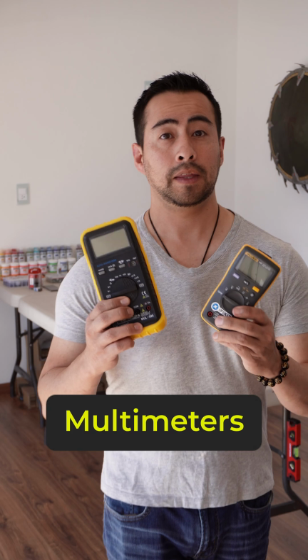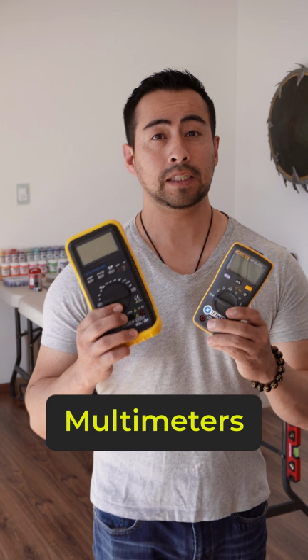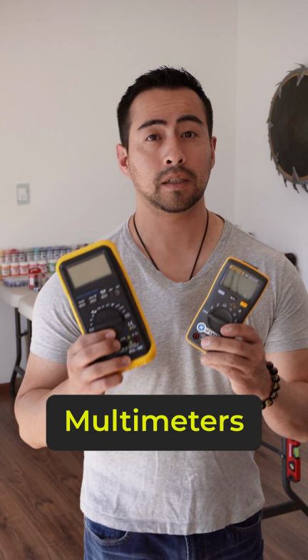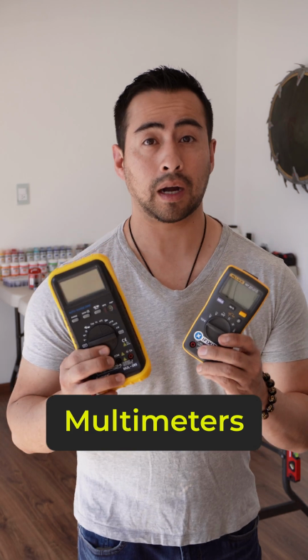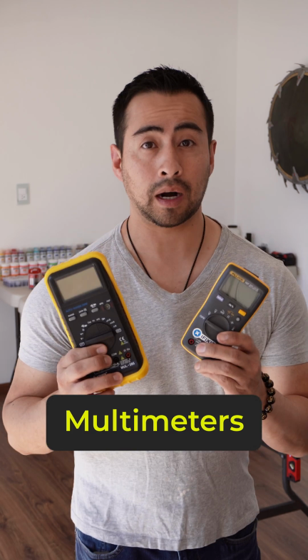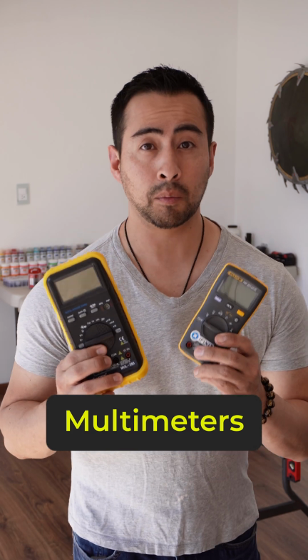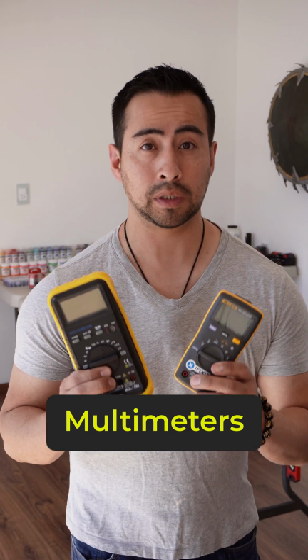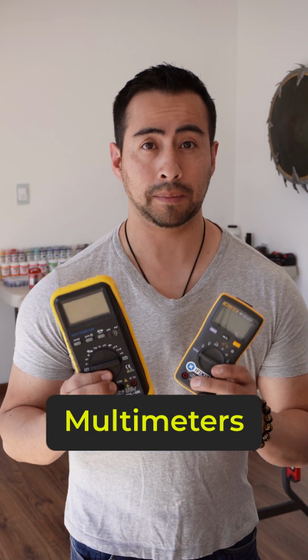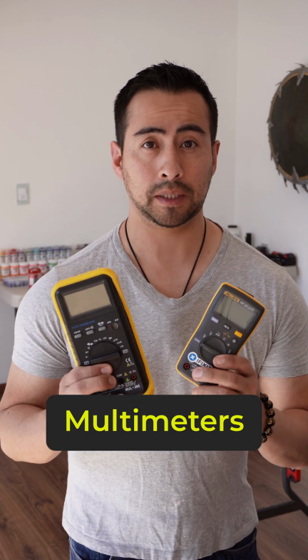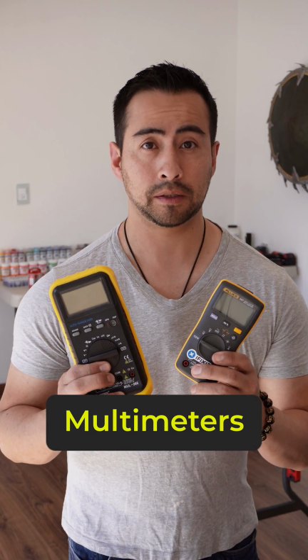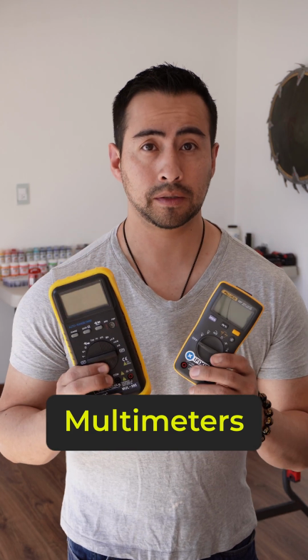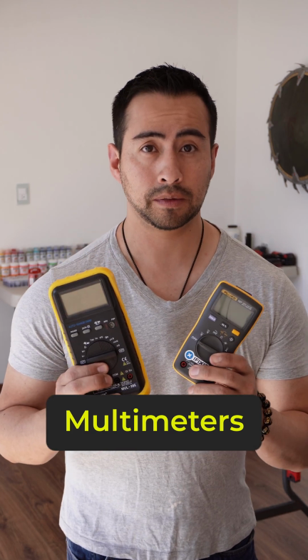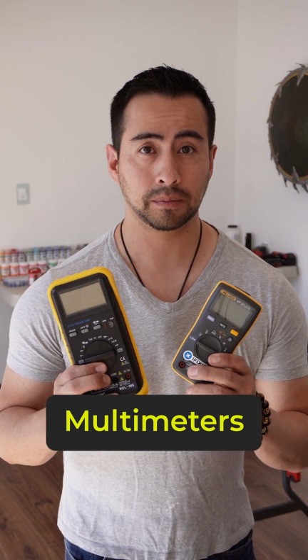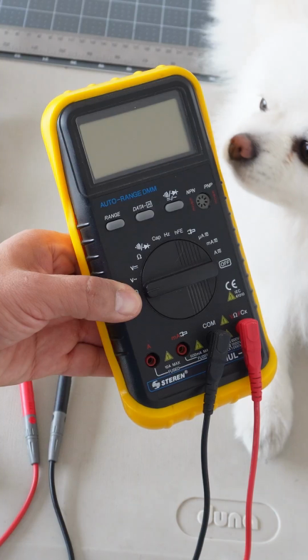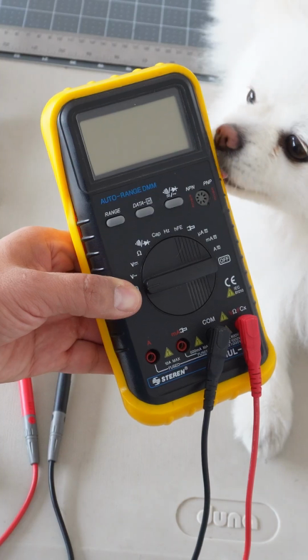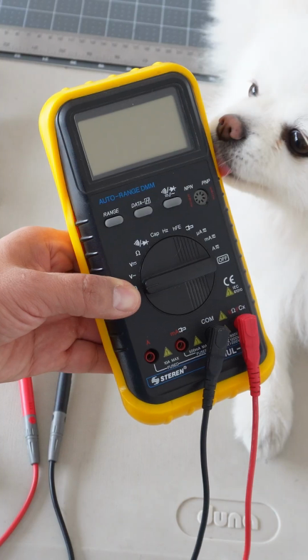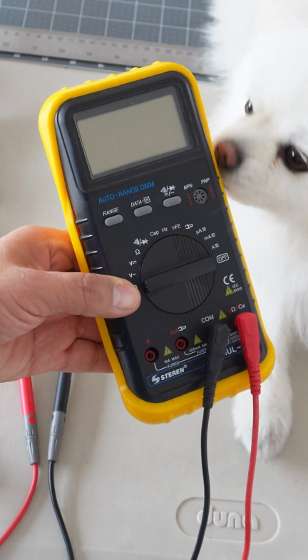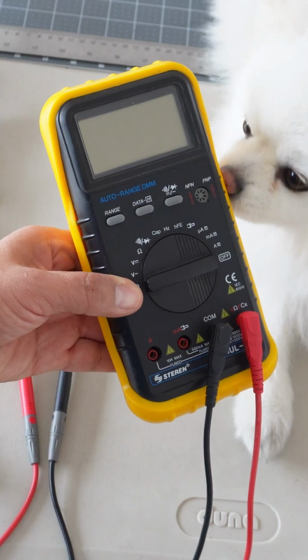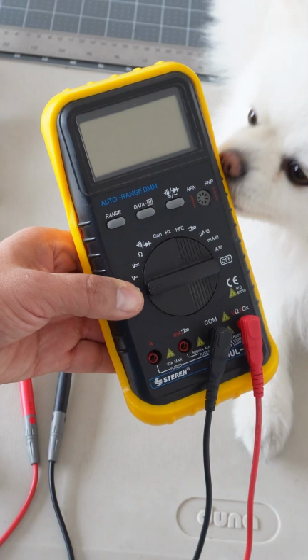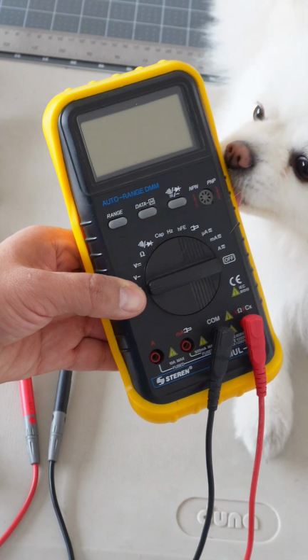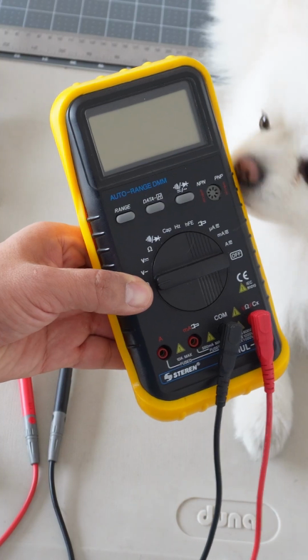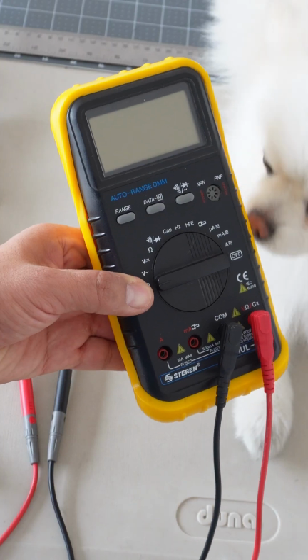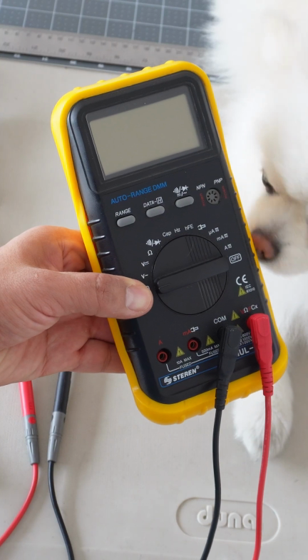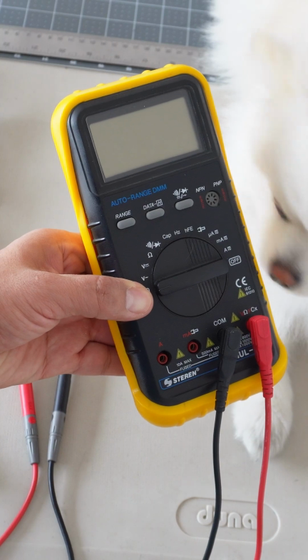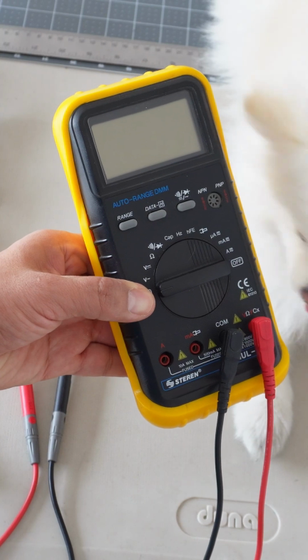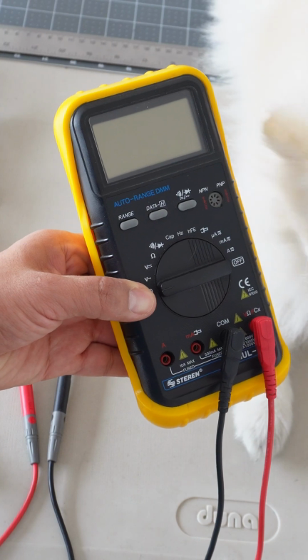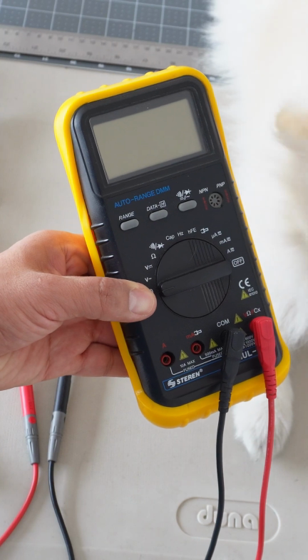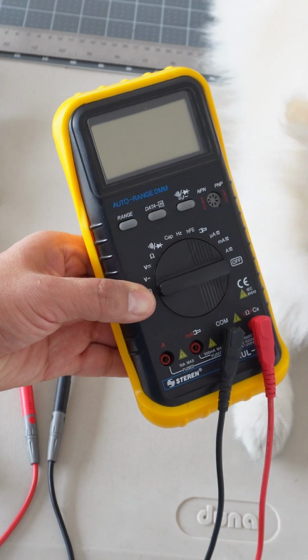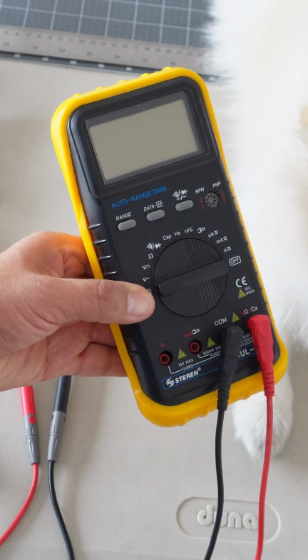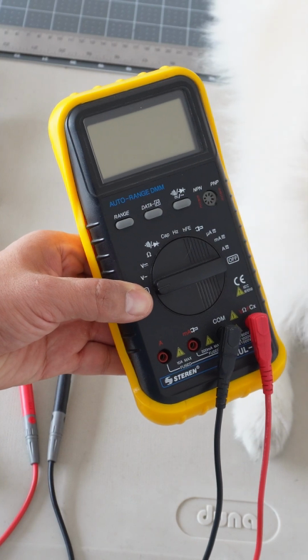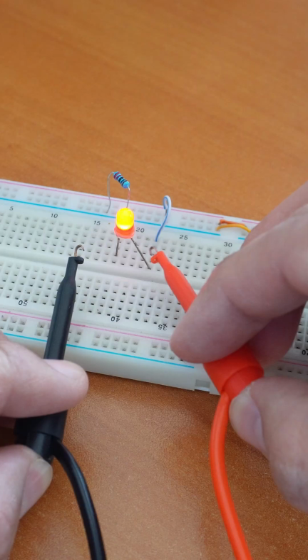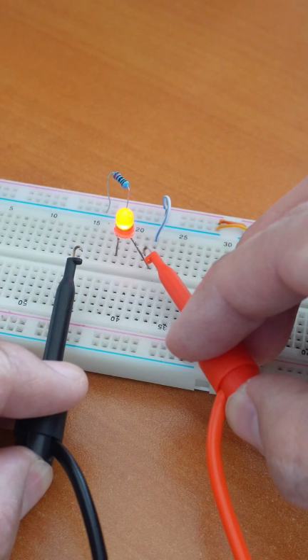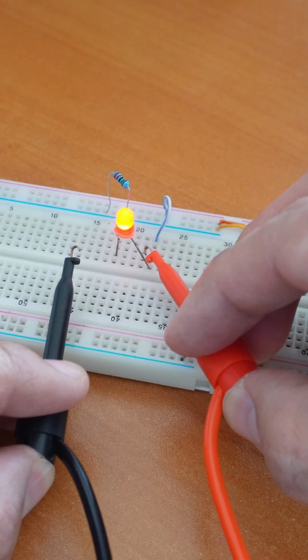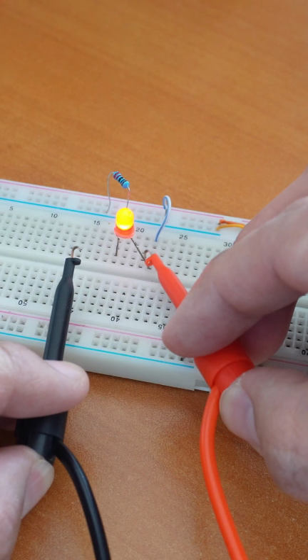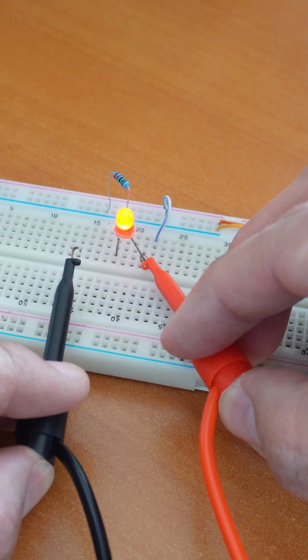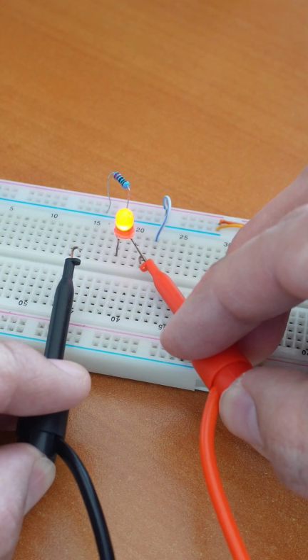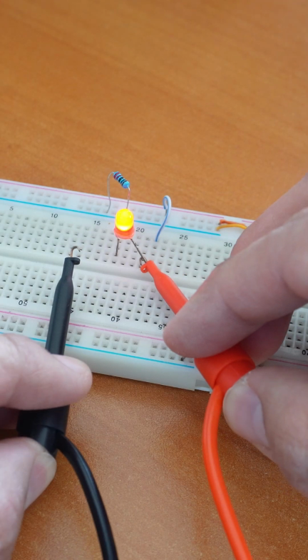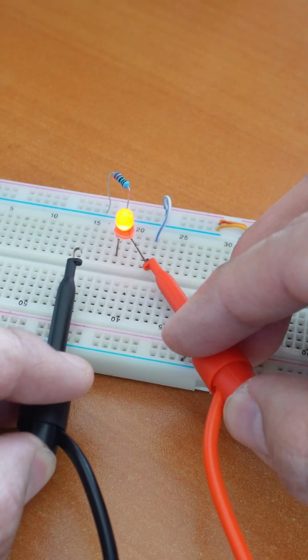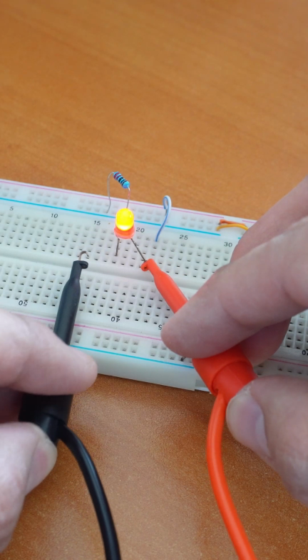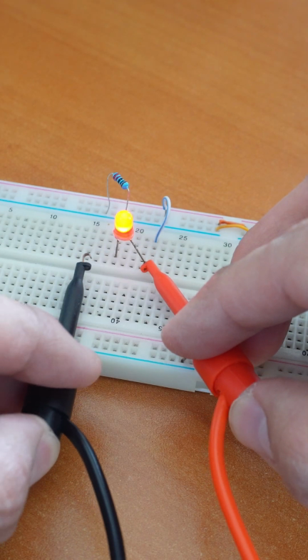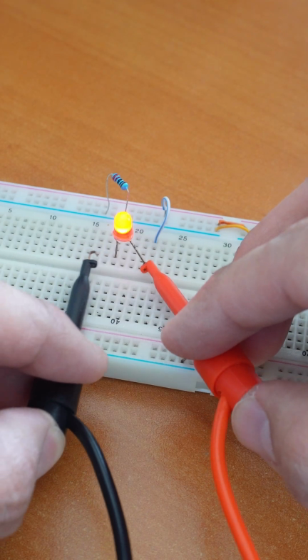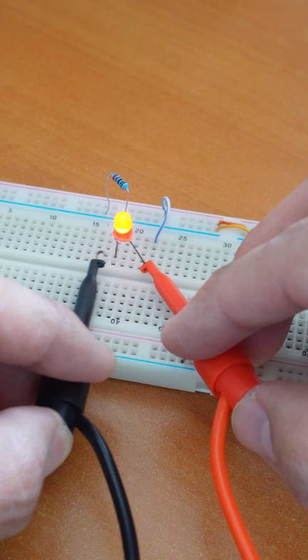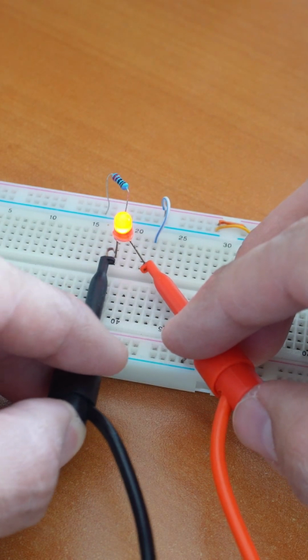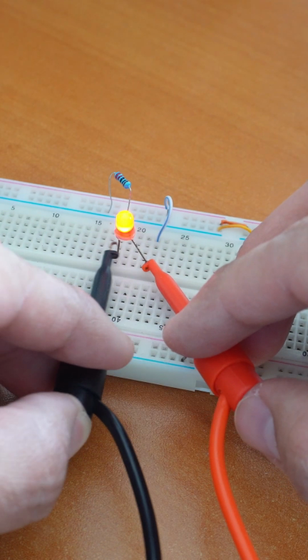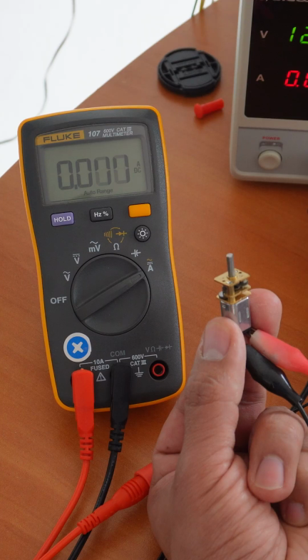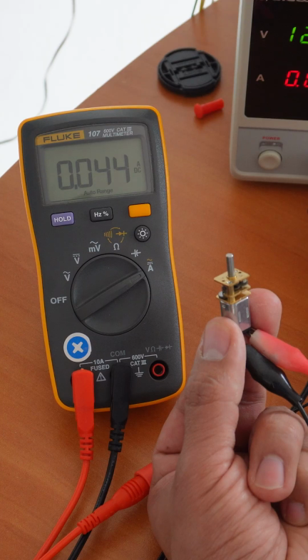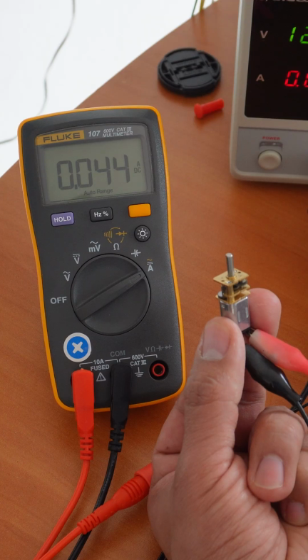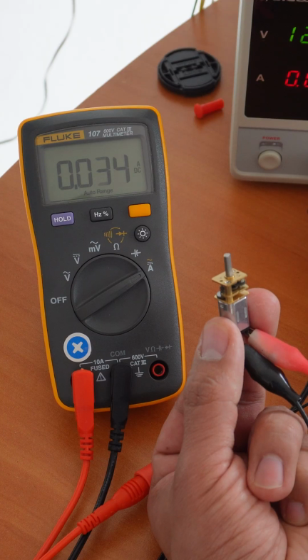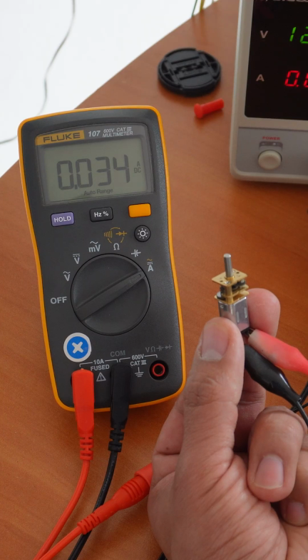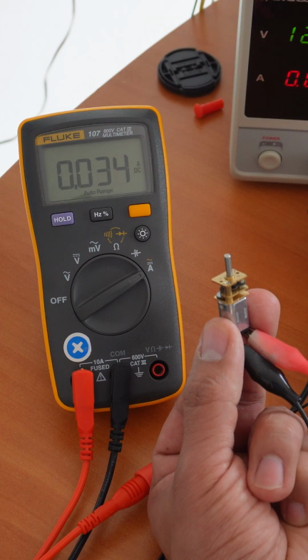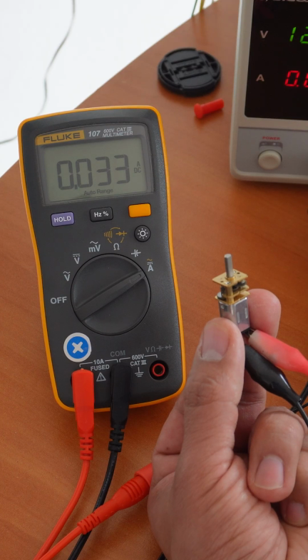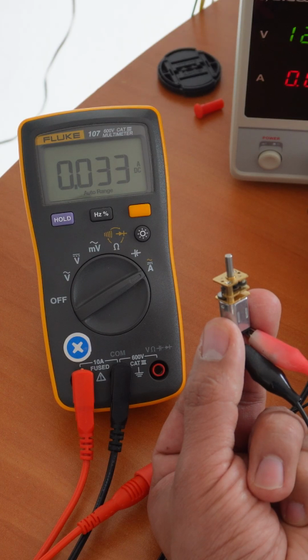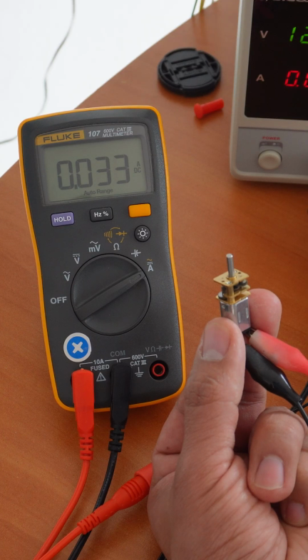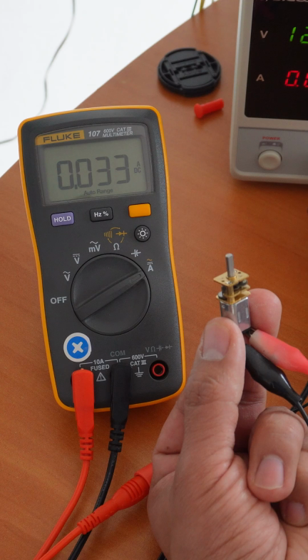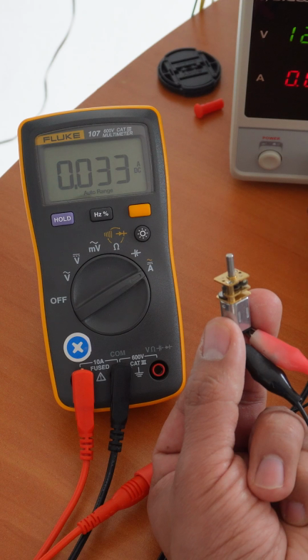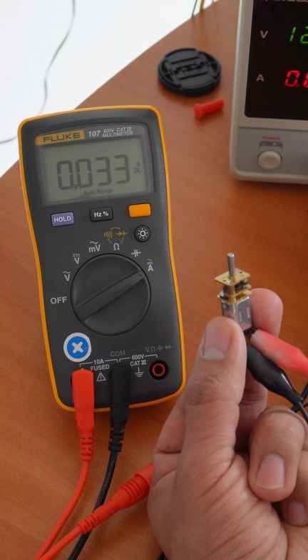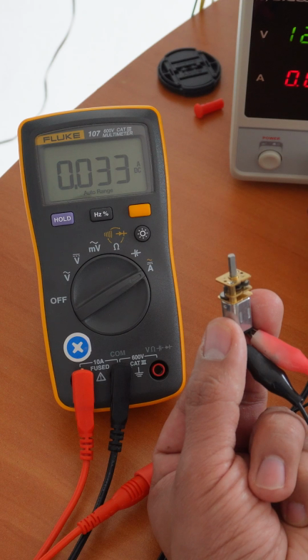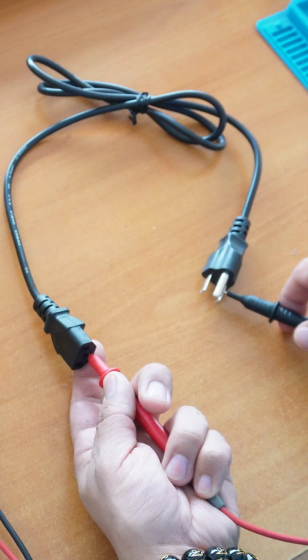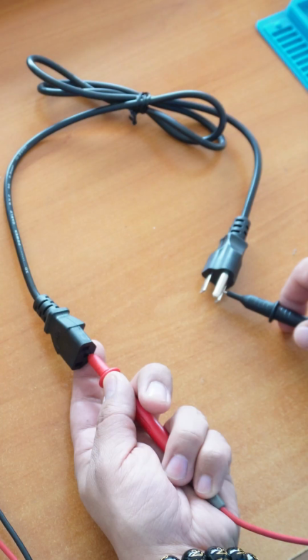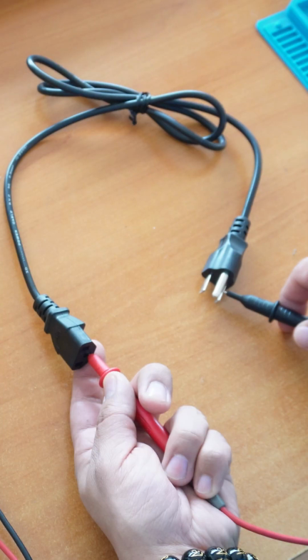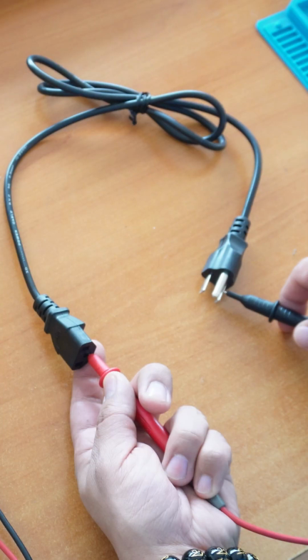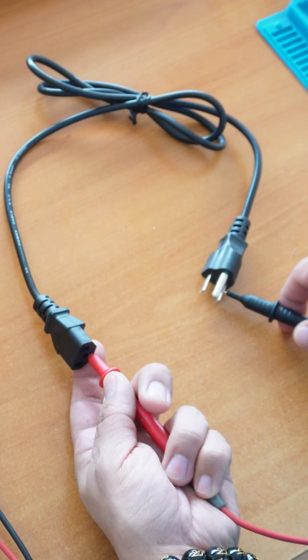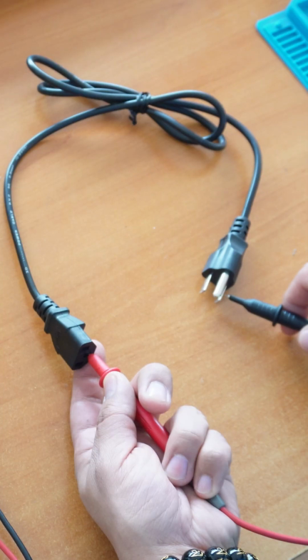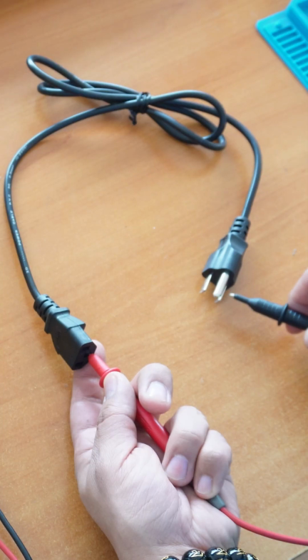These are multimeters. They can measure almost everything in your circuit: voltage, resistance, current, and even check if a wire is still working.